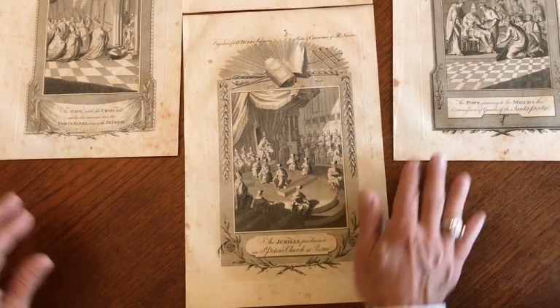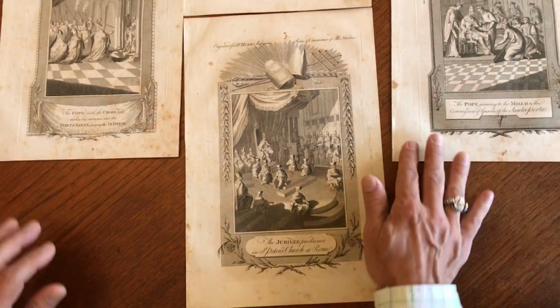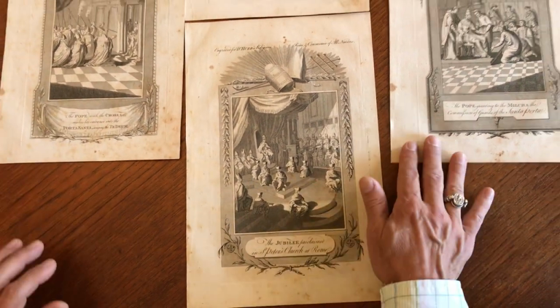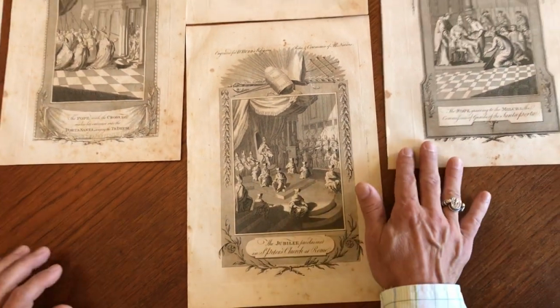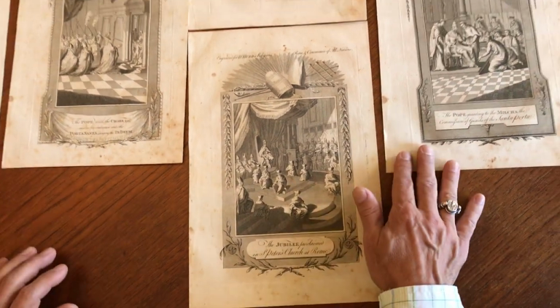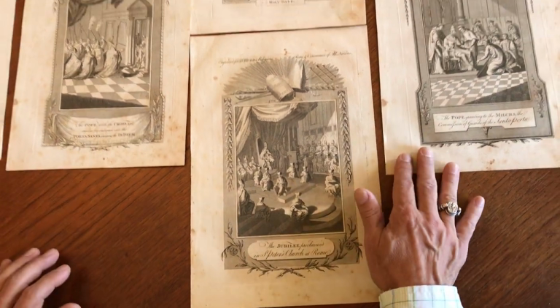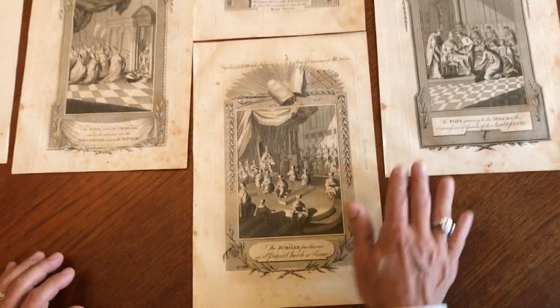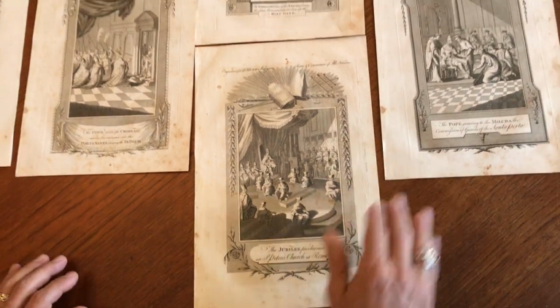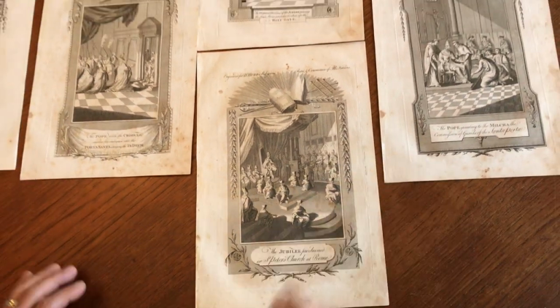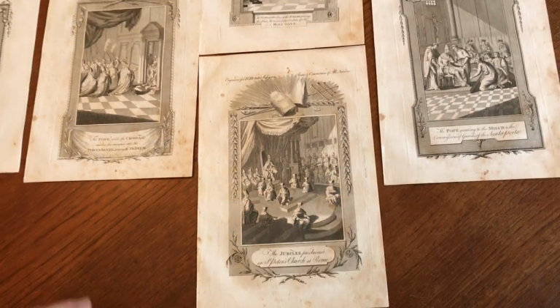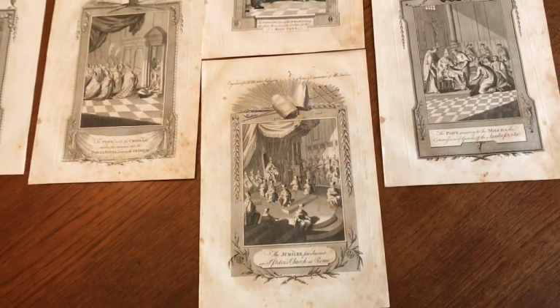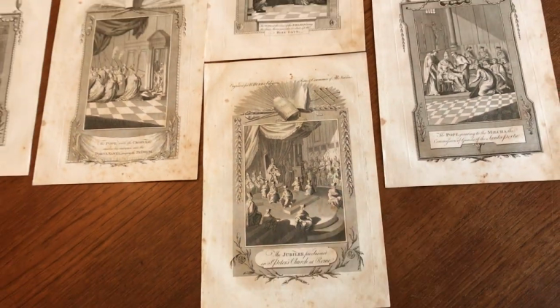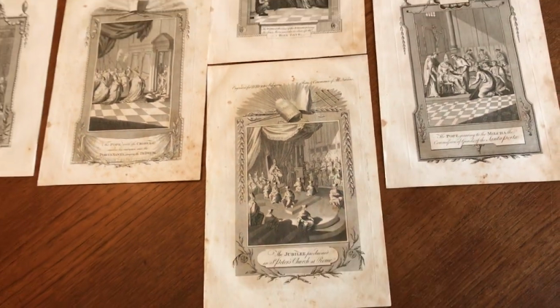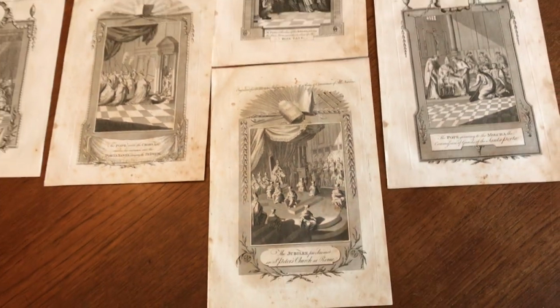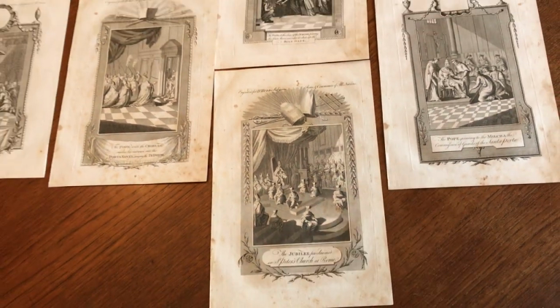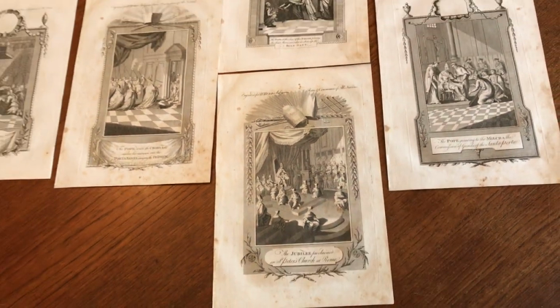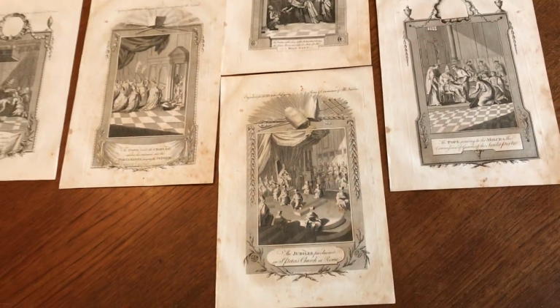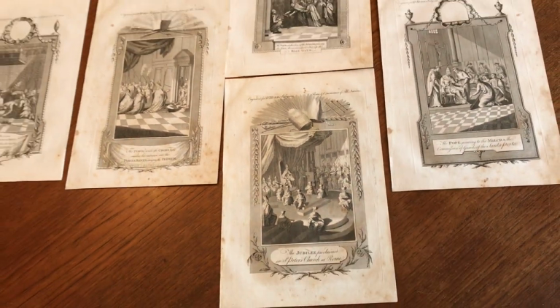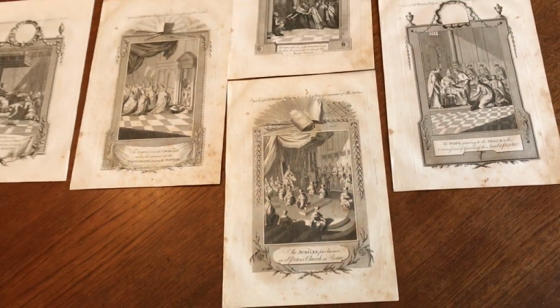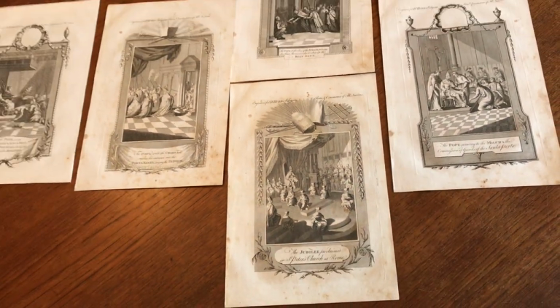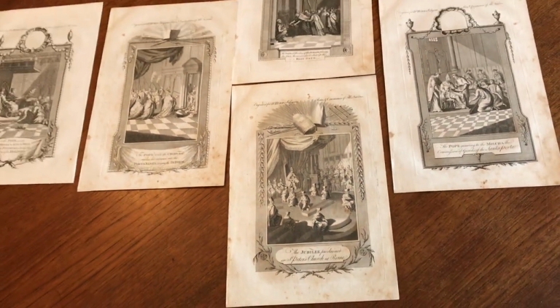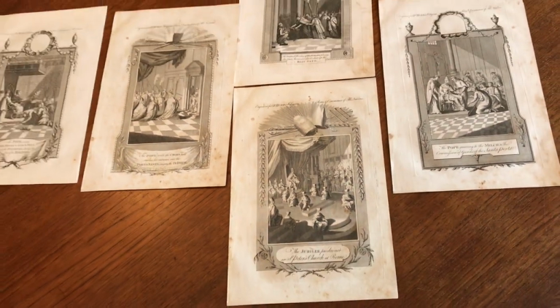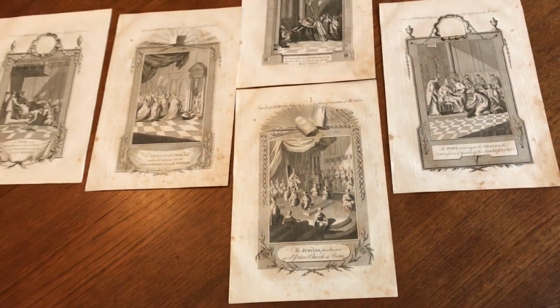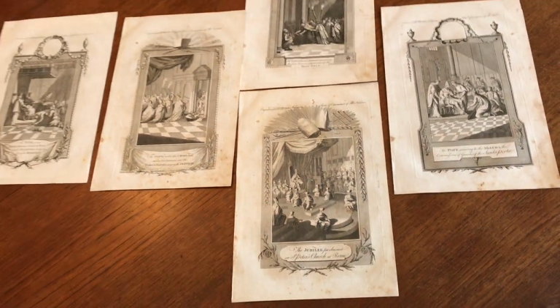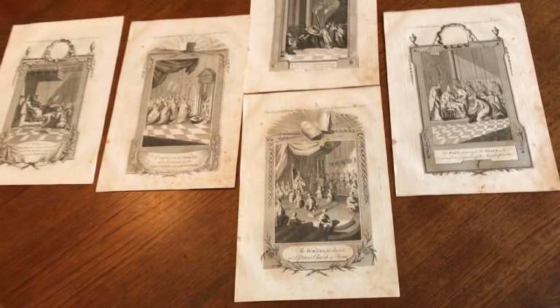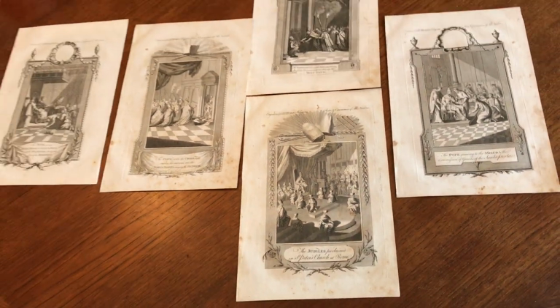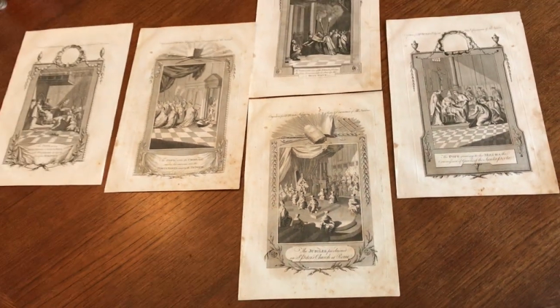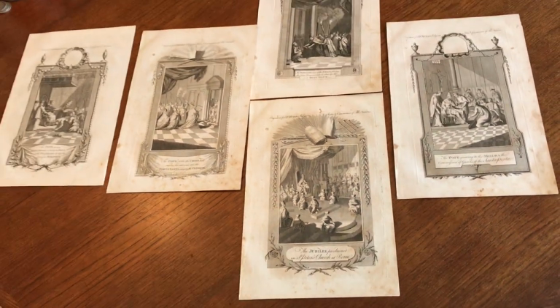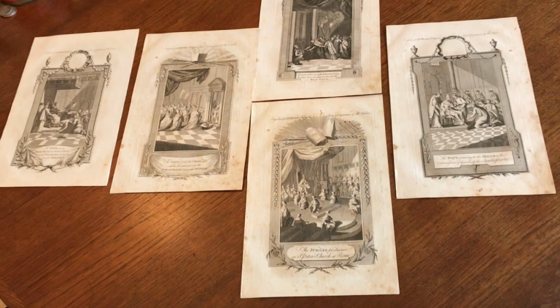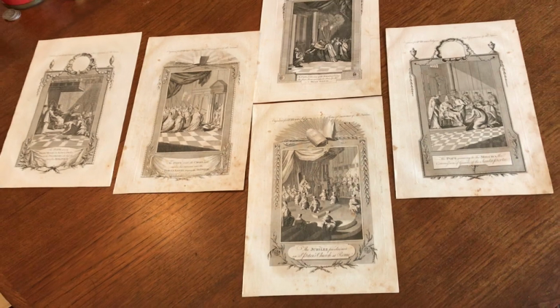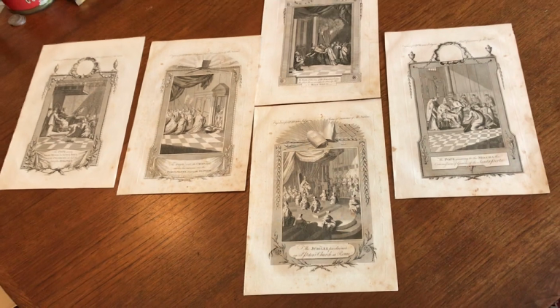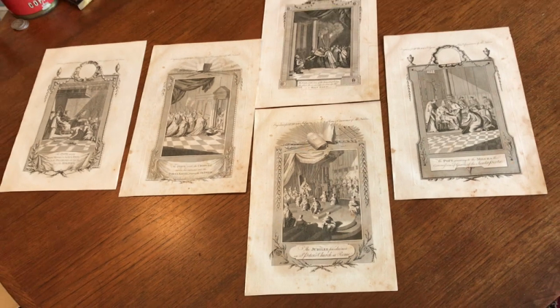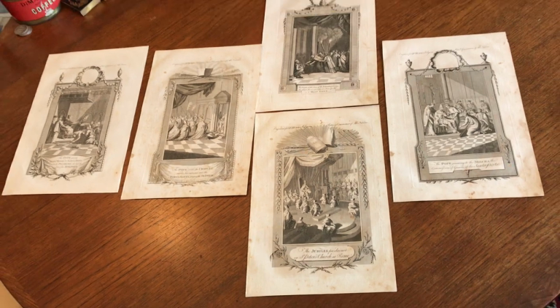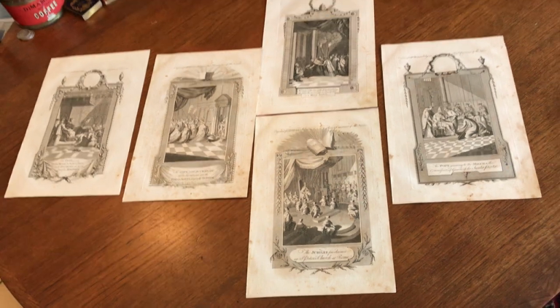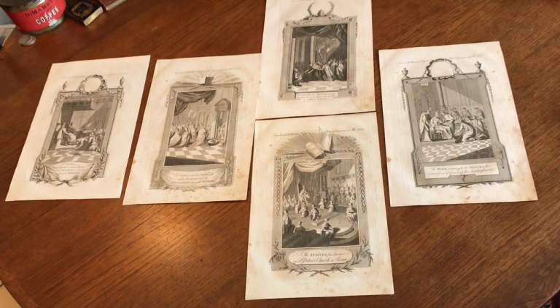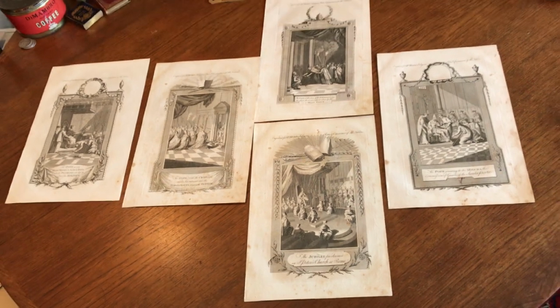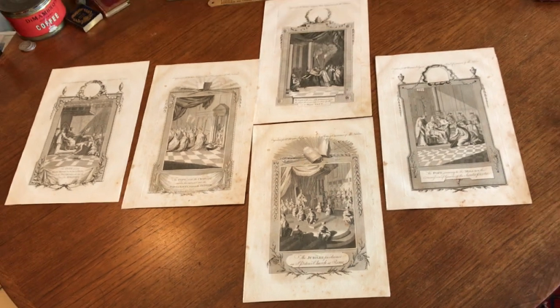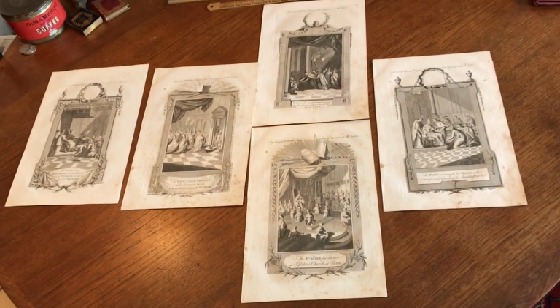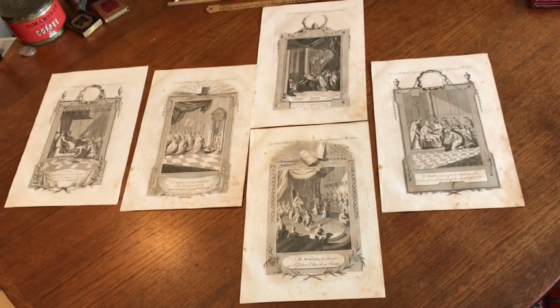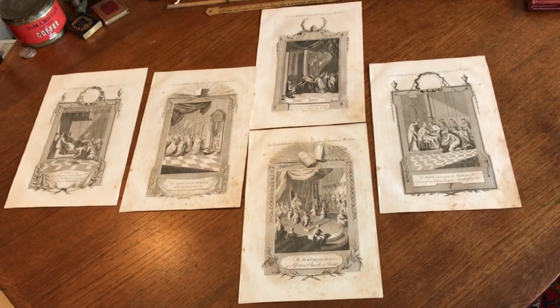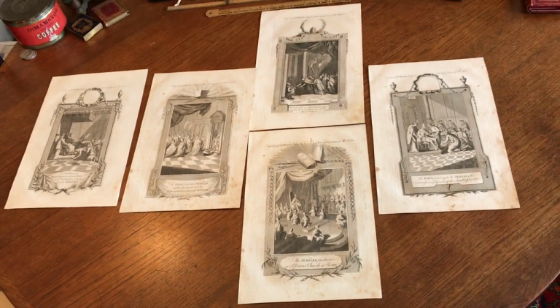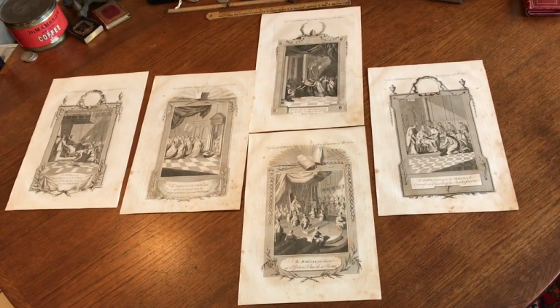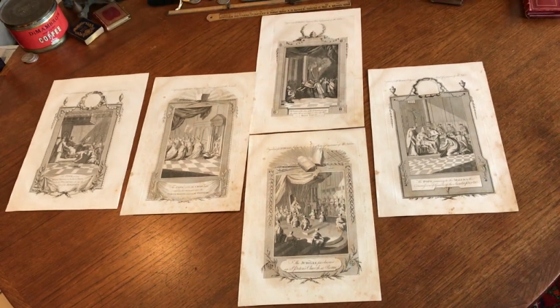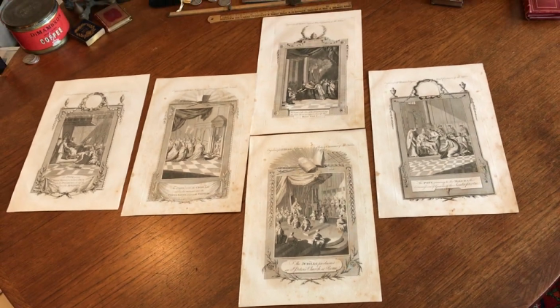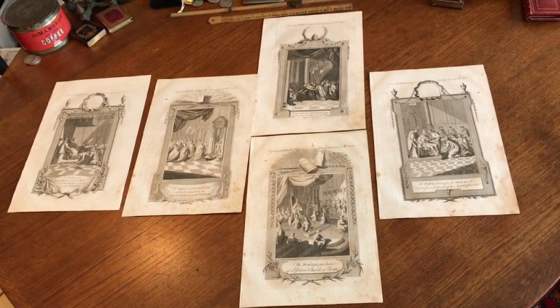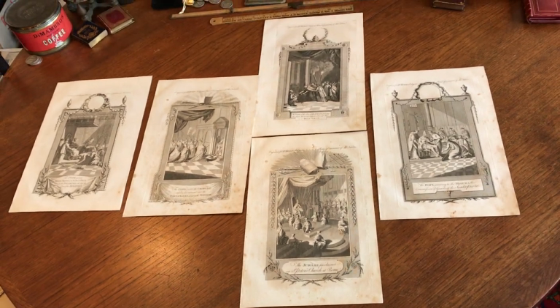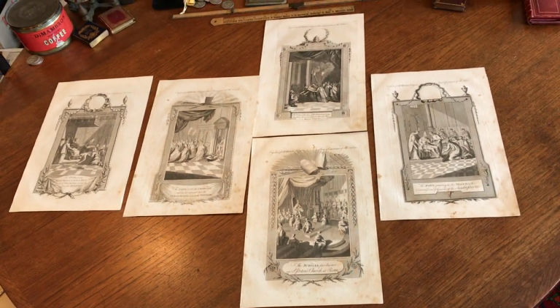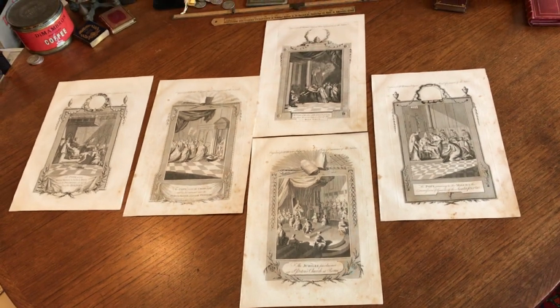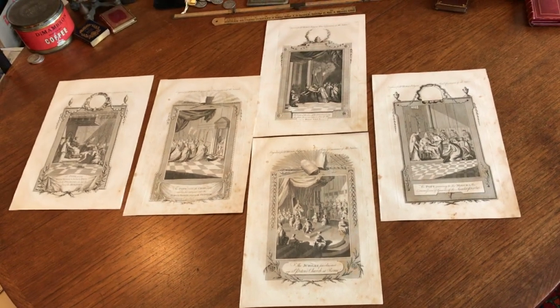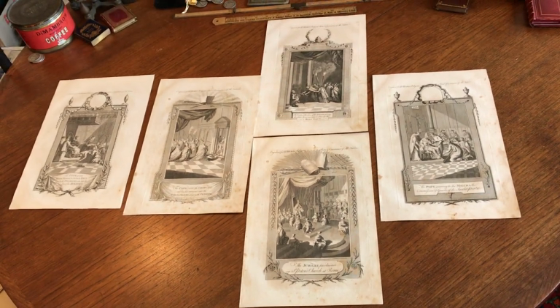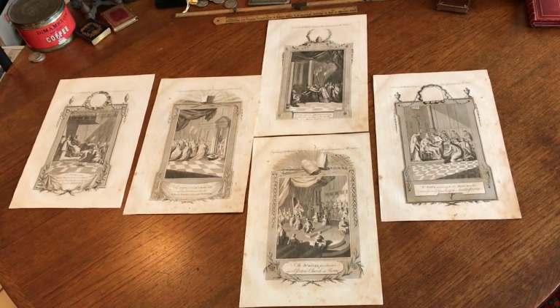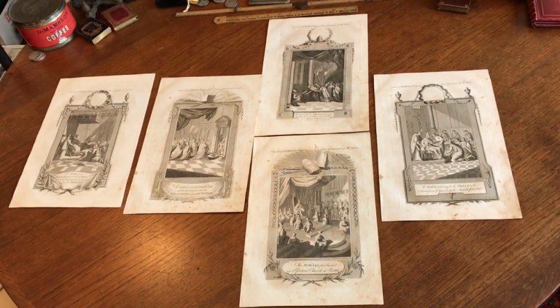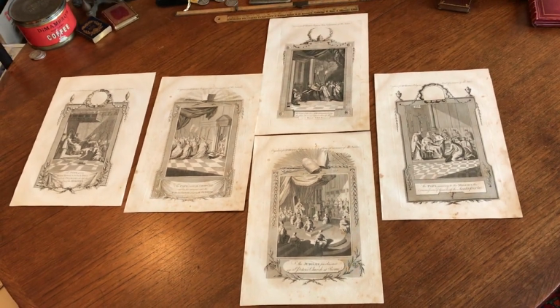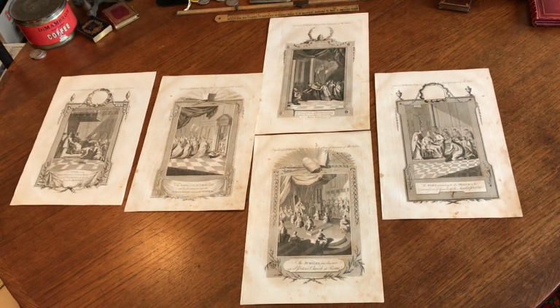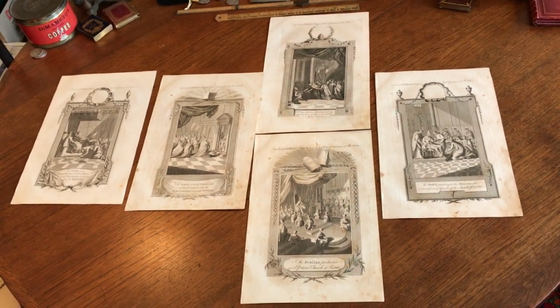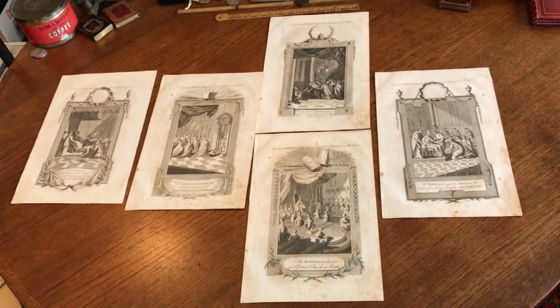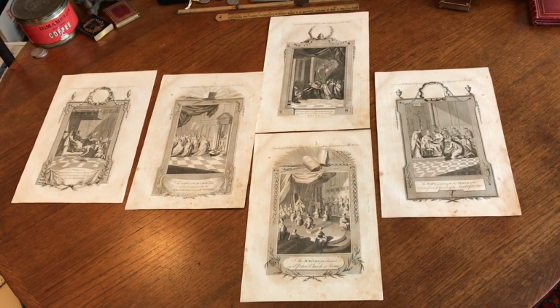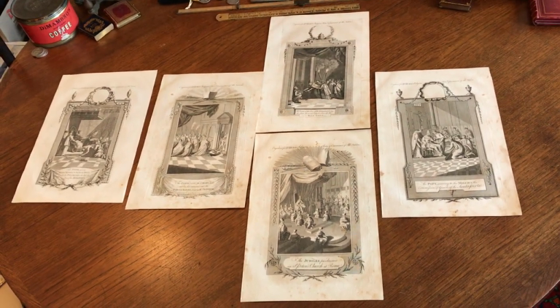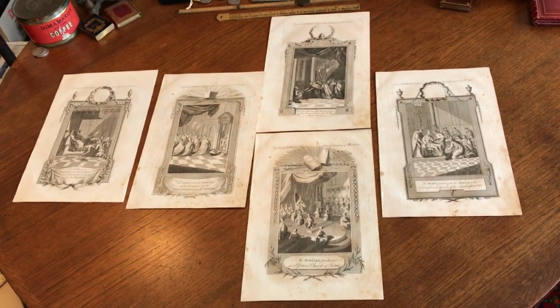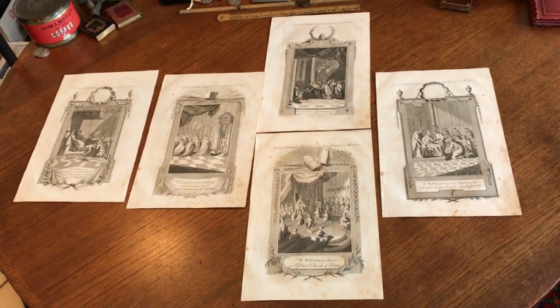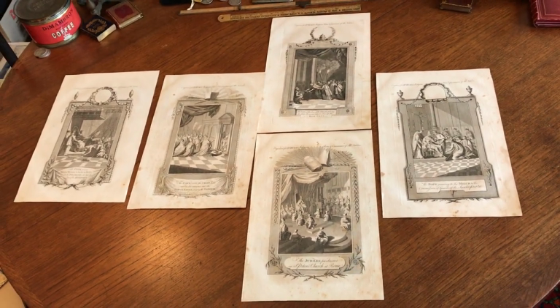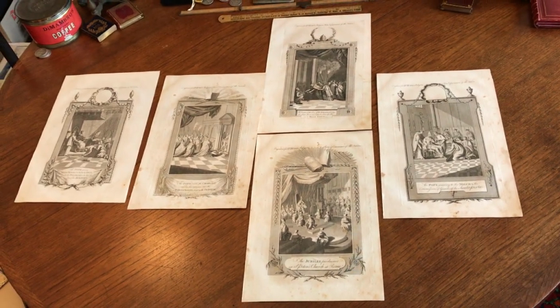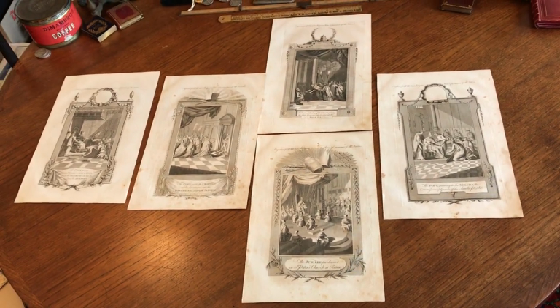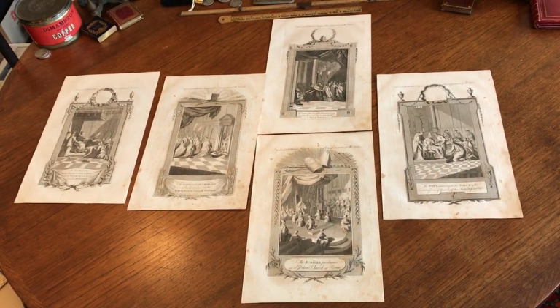This lot of five circa 1780 copper engraved prints is available online from me, Brian DeMambro.